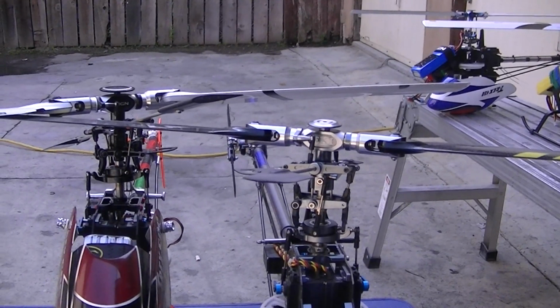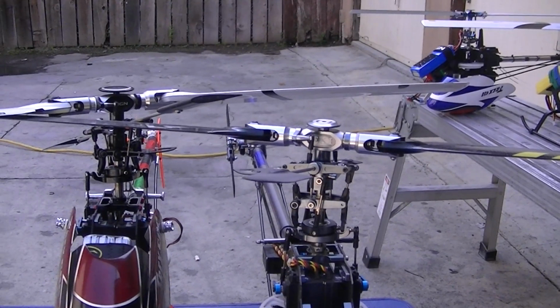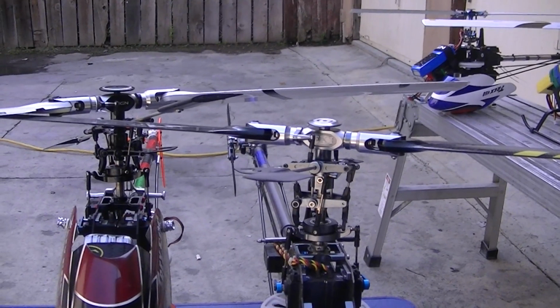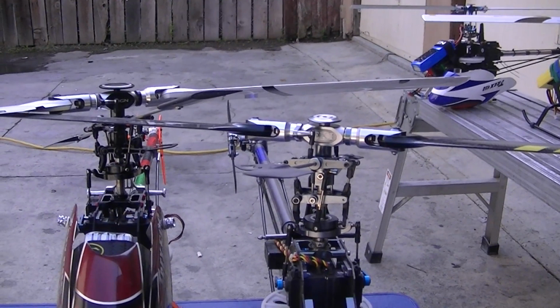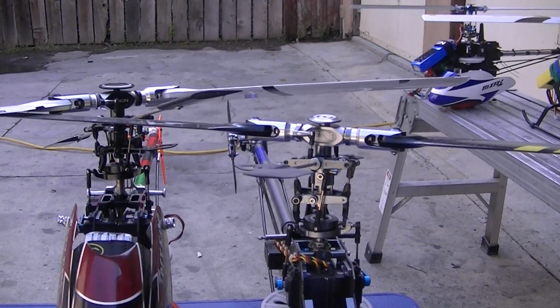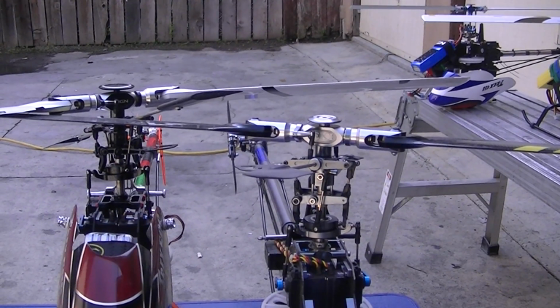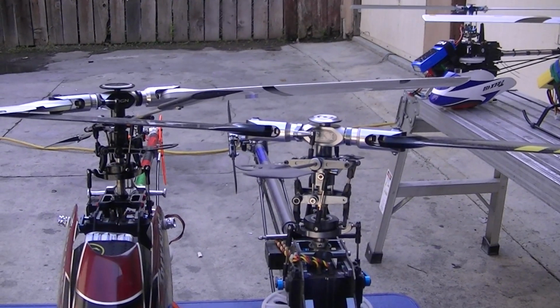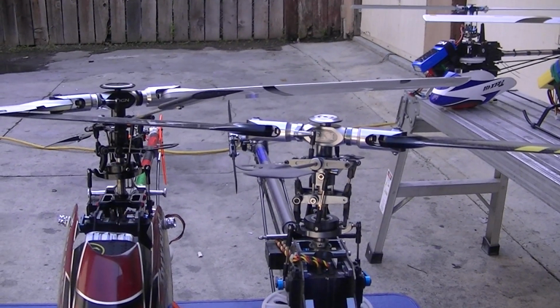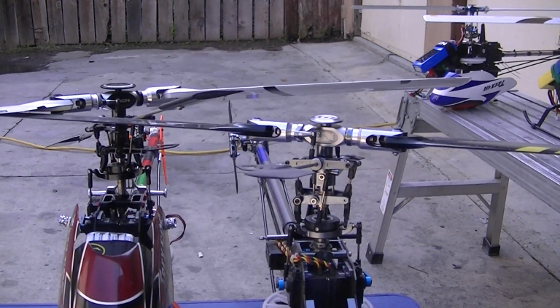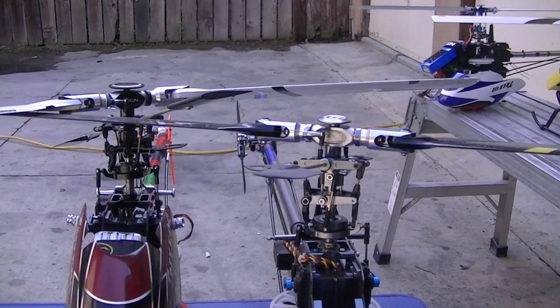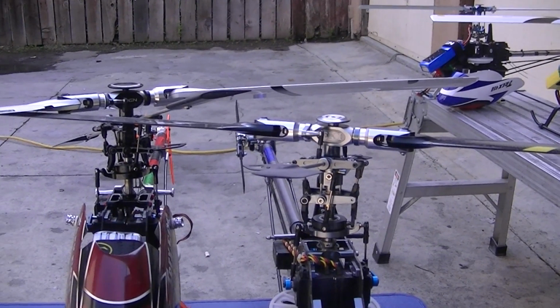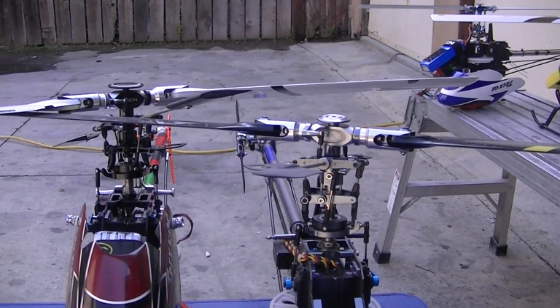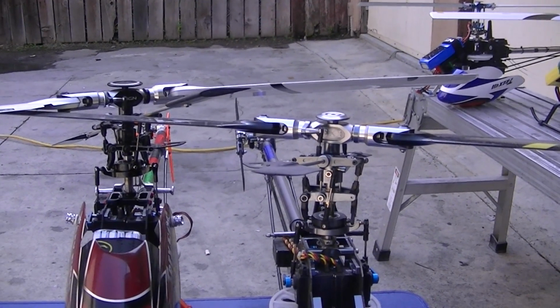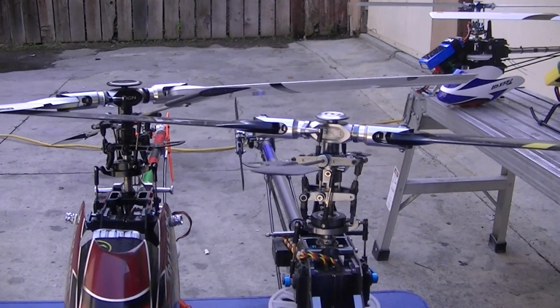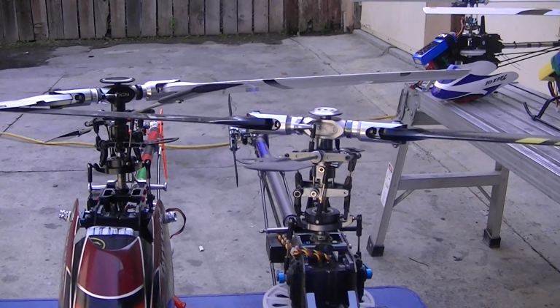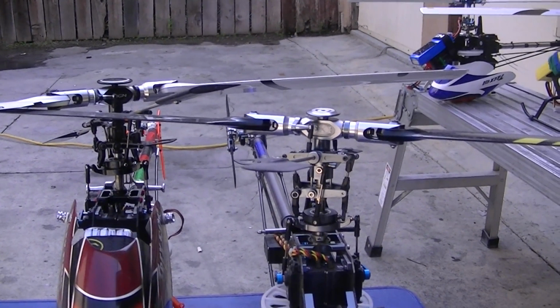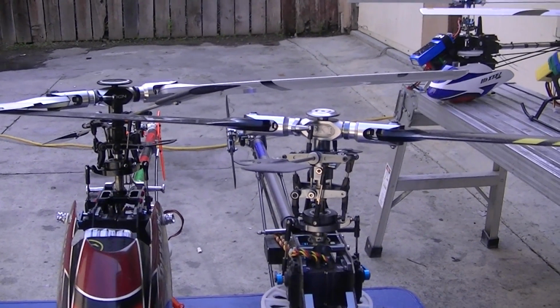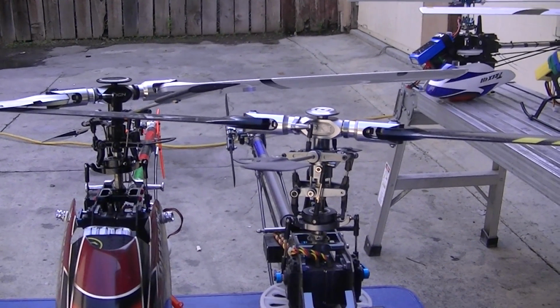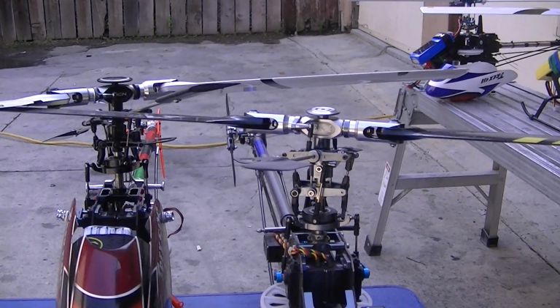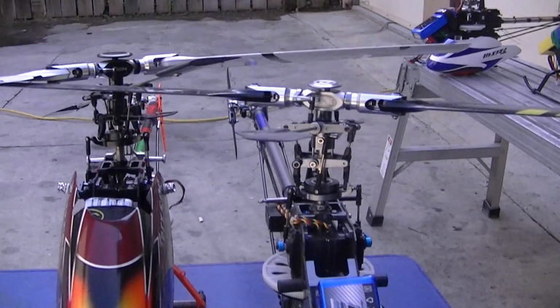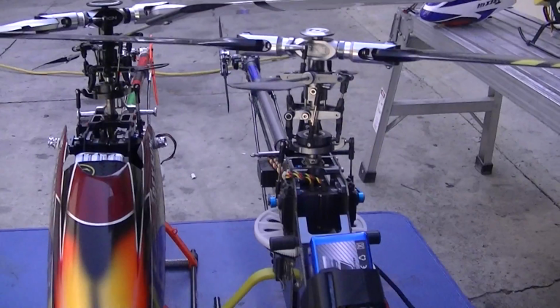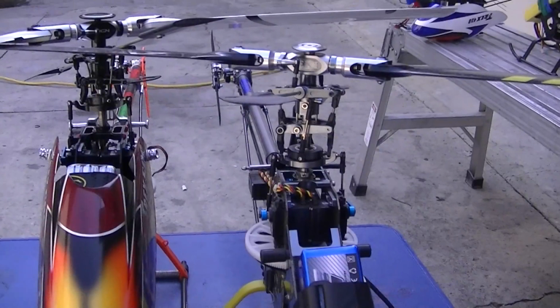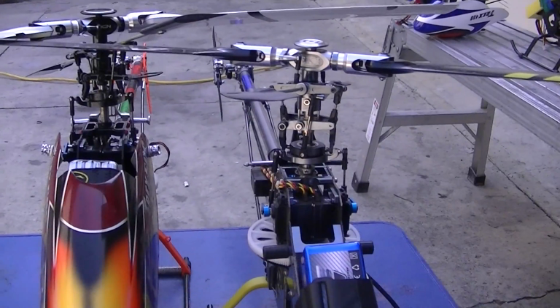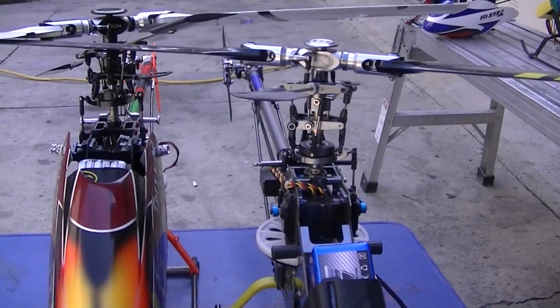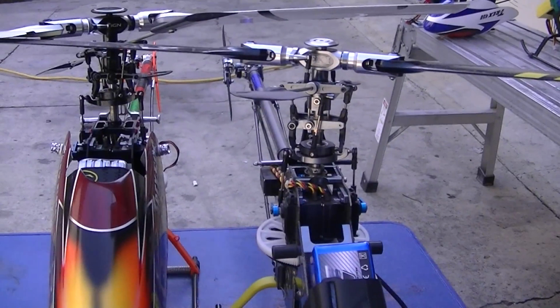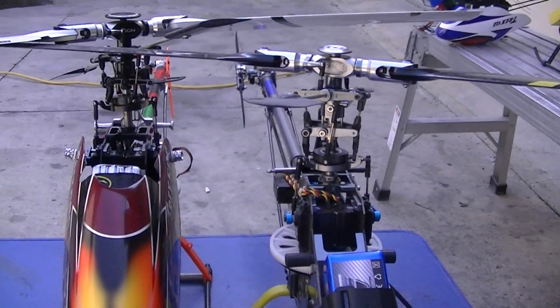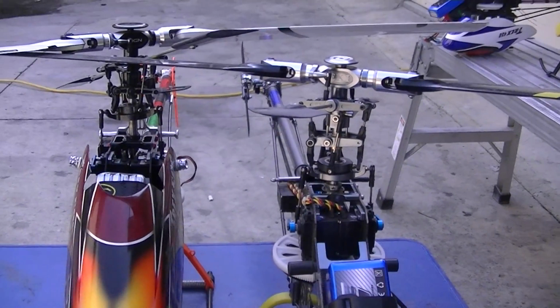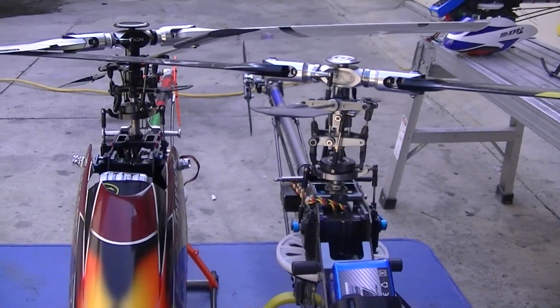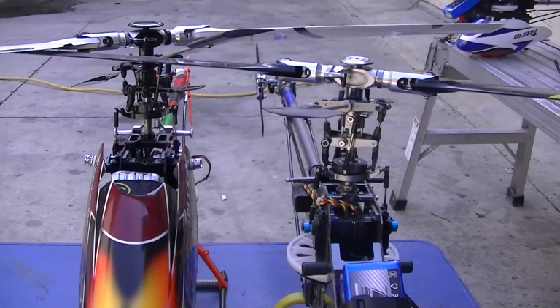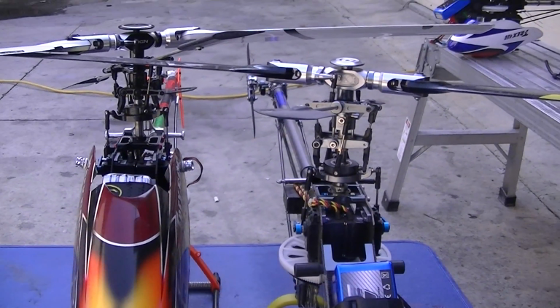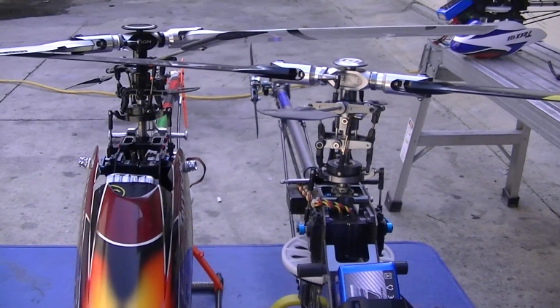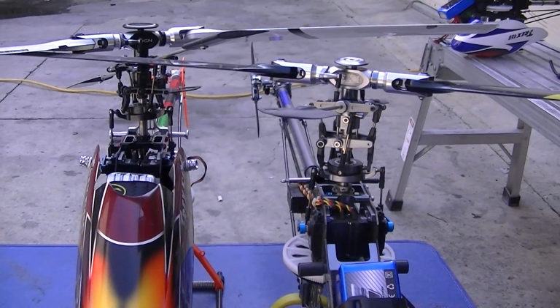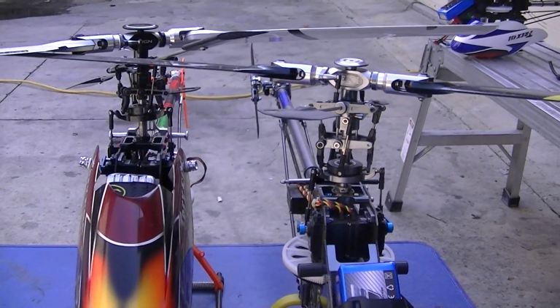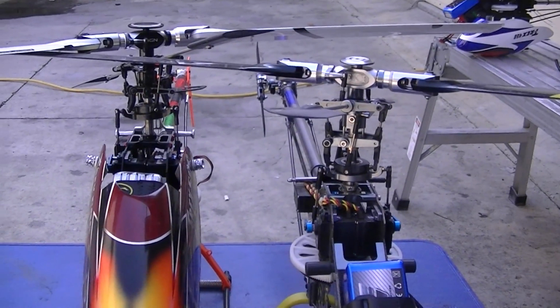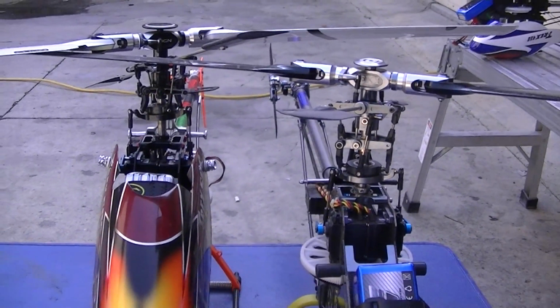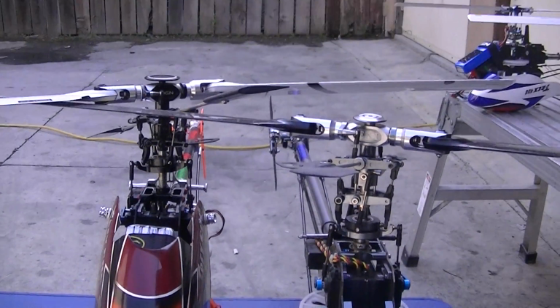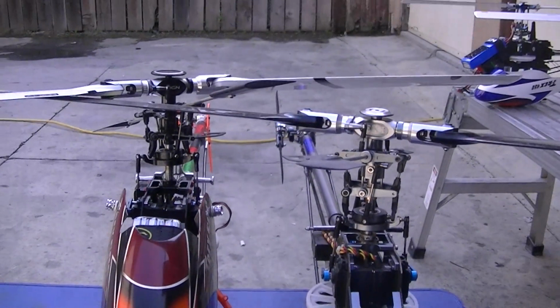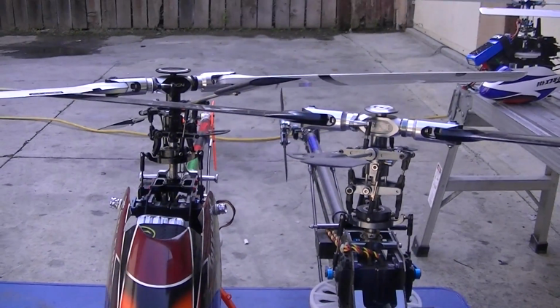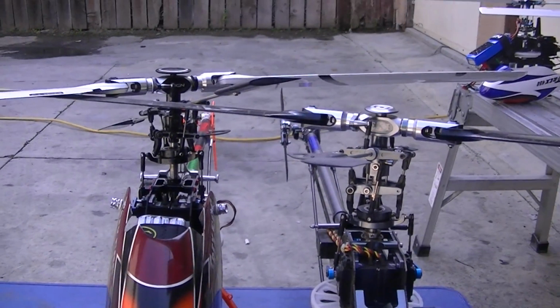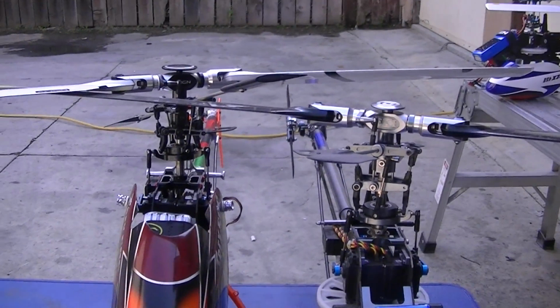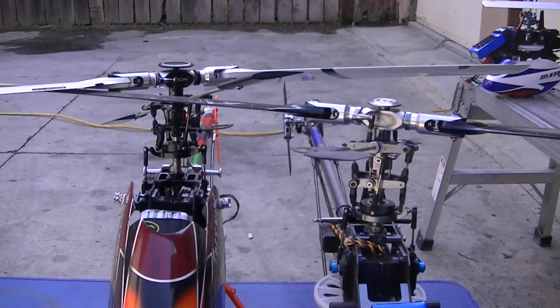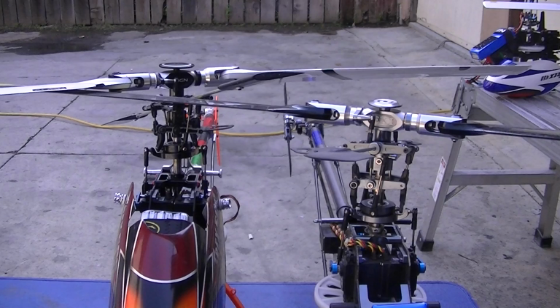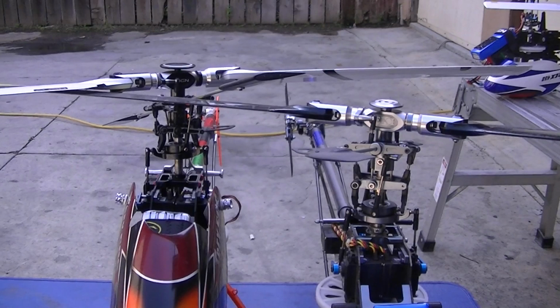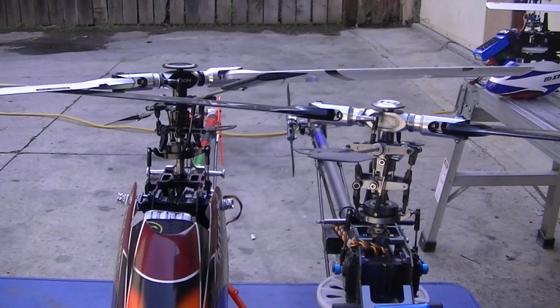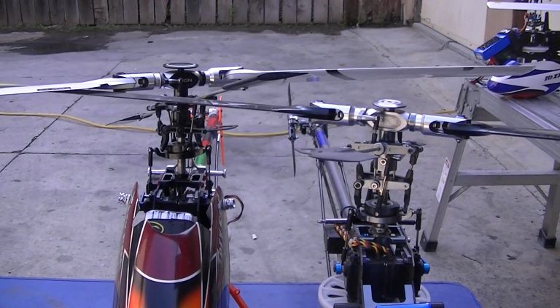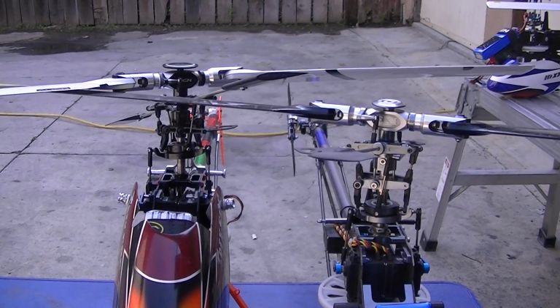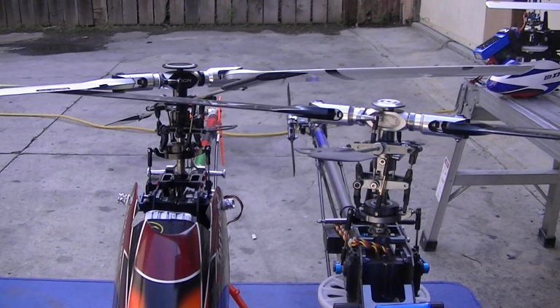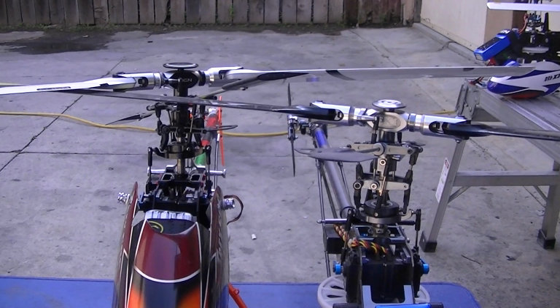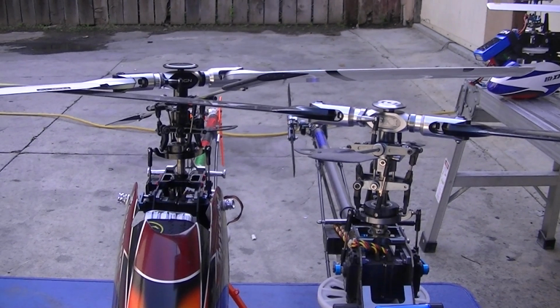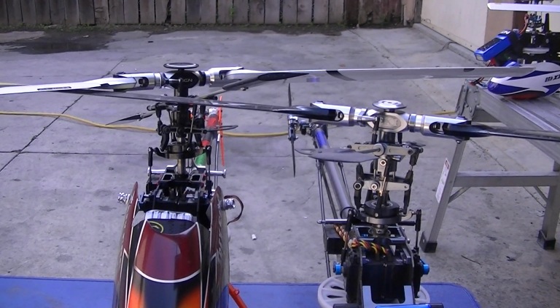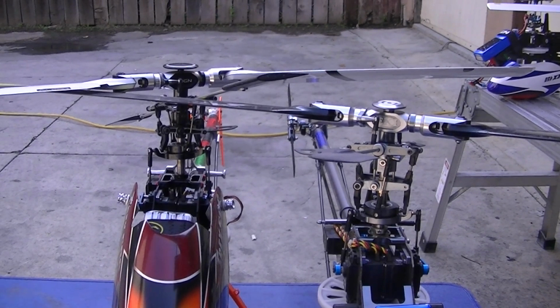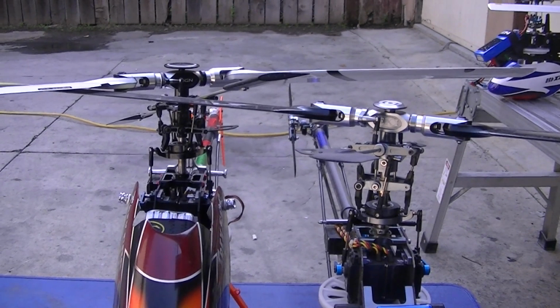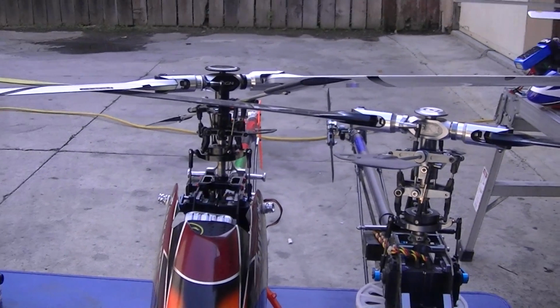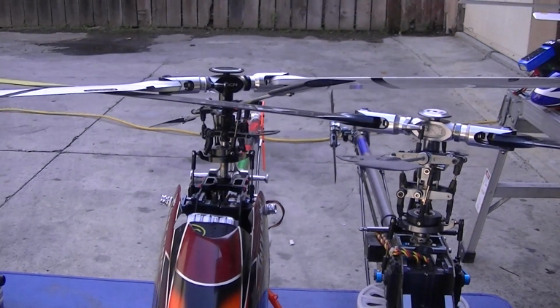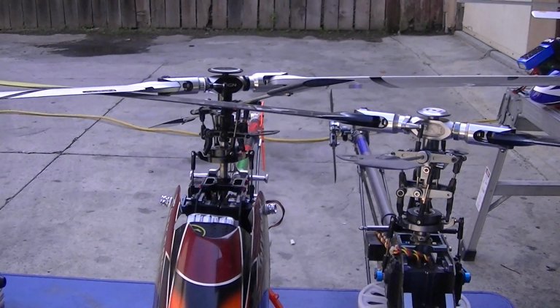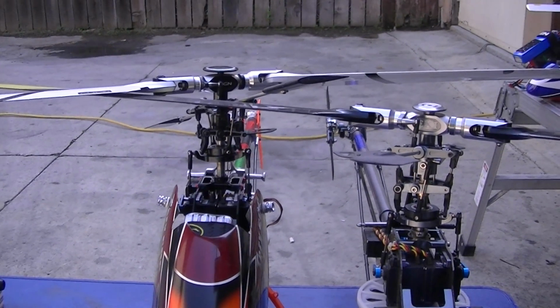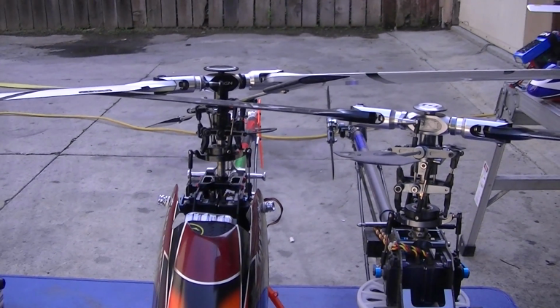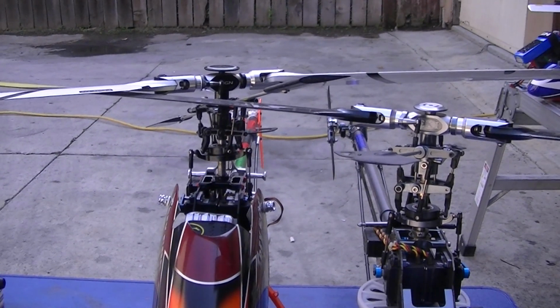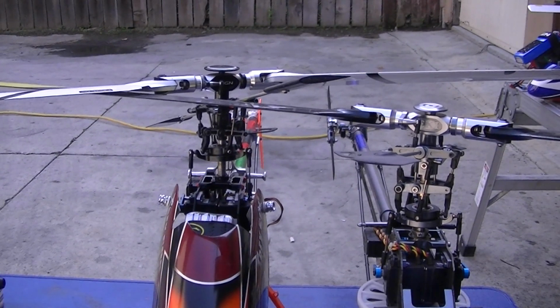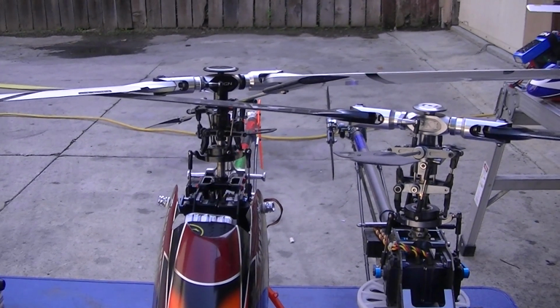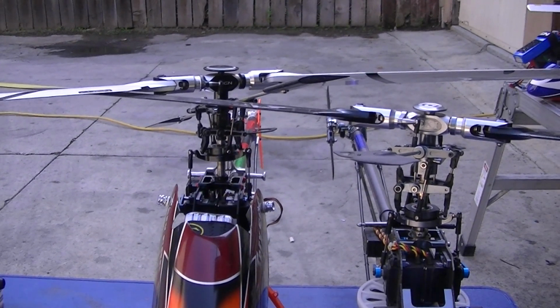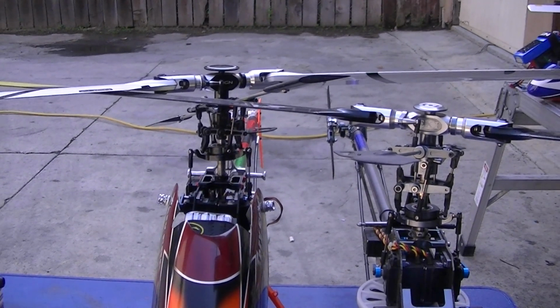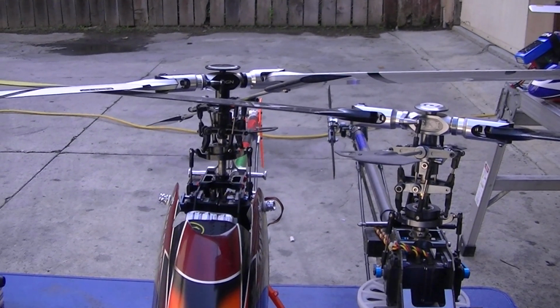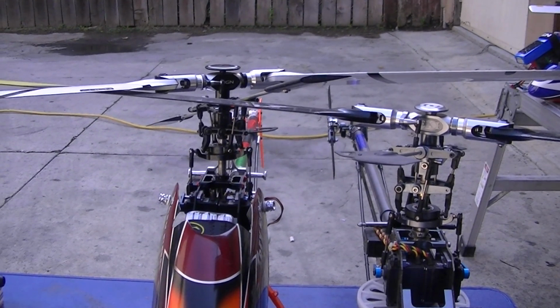I got to hover my buddy's 500 today. I just got his tail lever in. Thanks for watching.